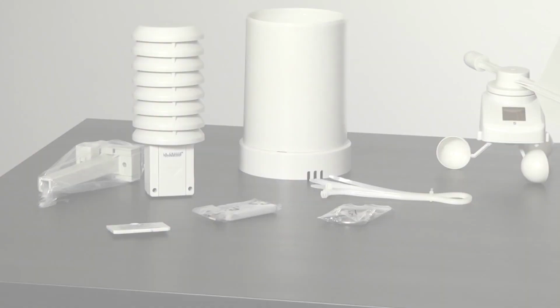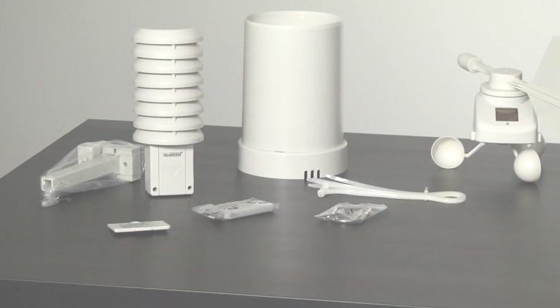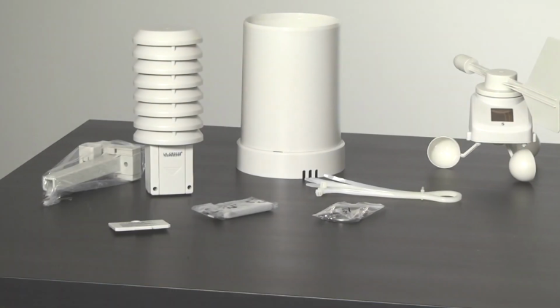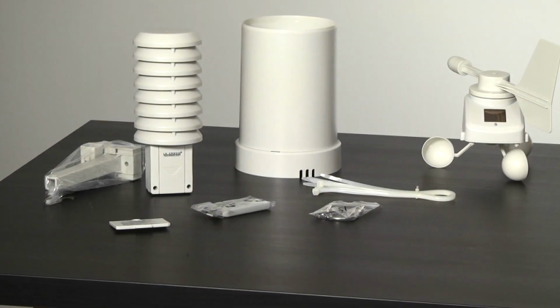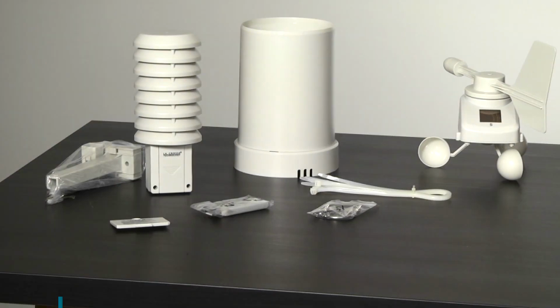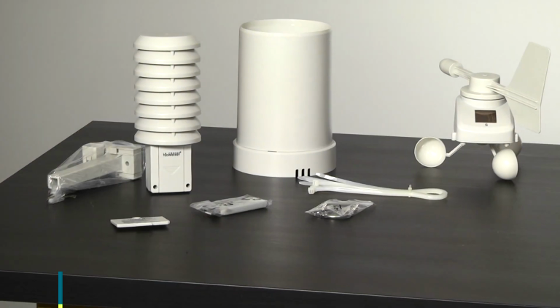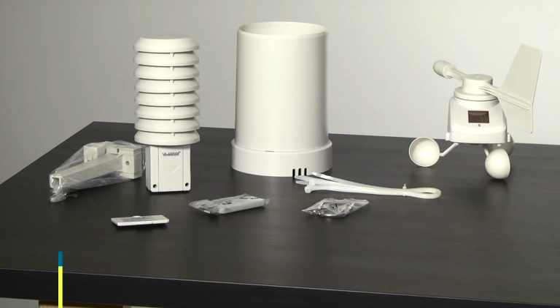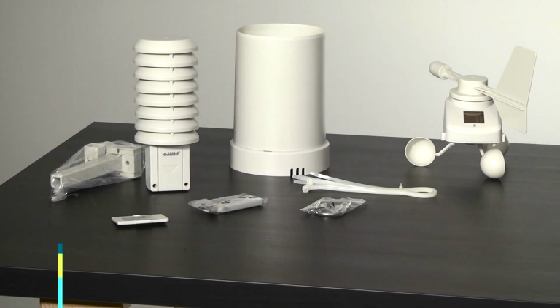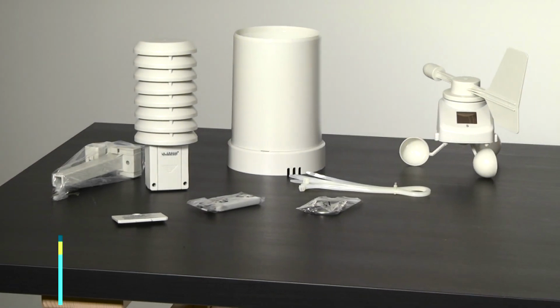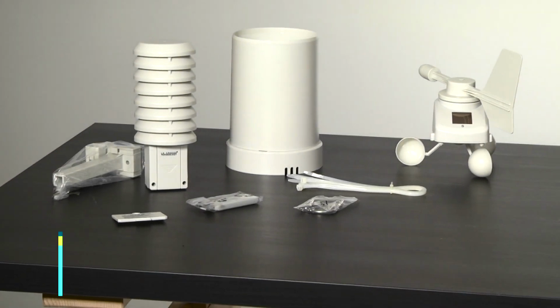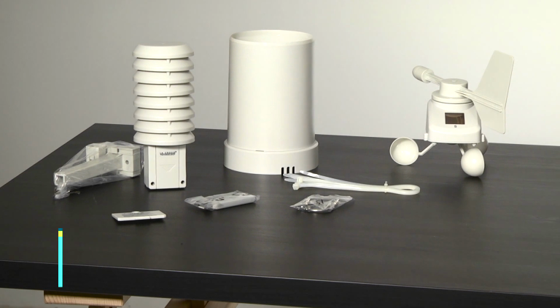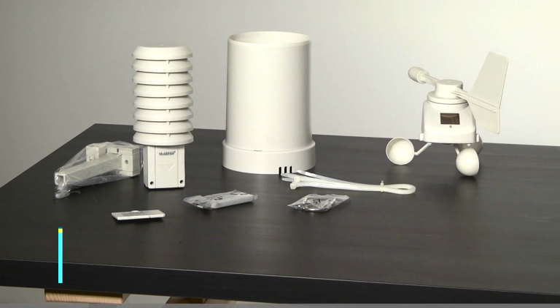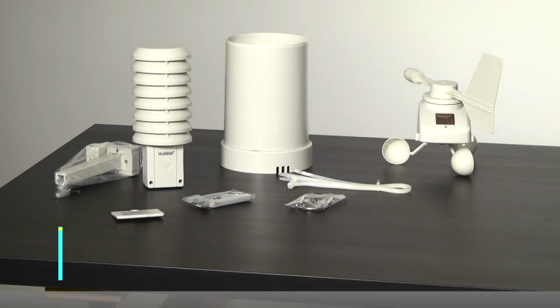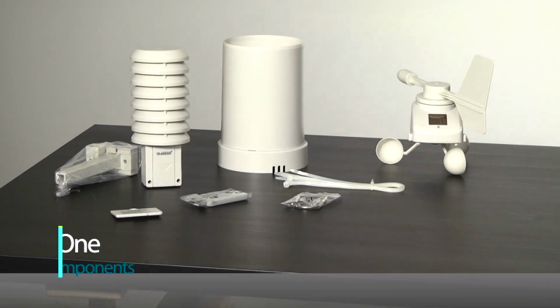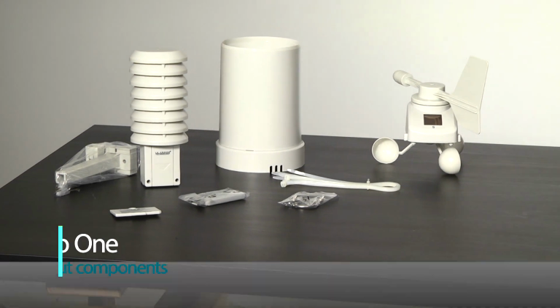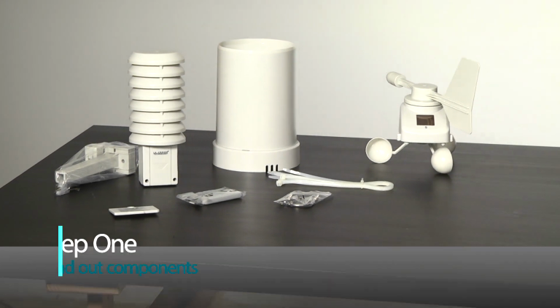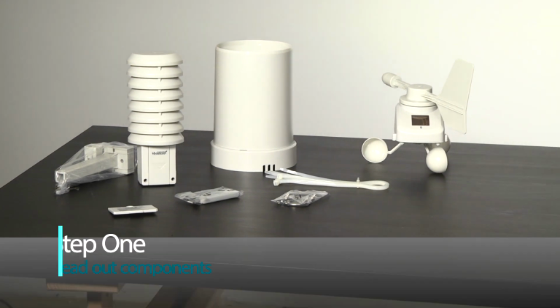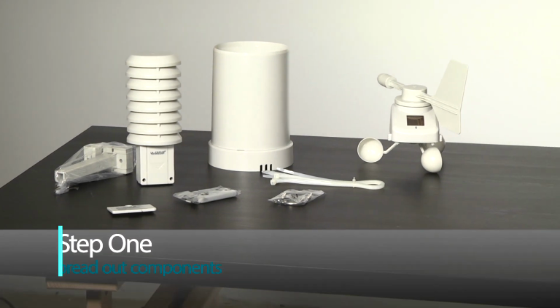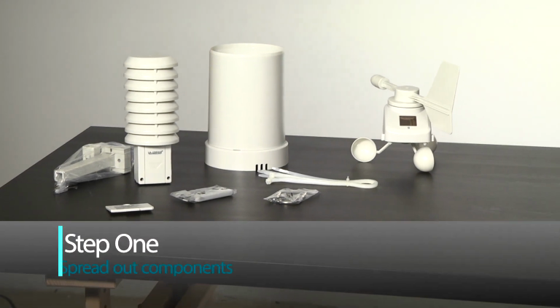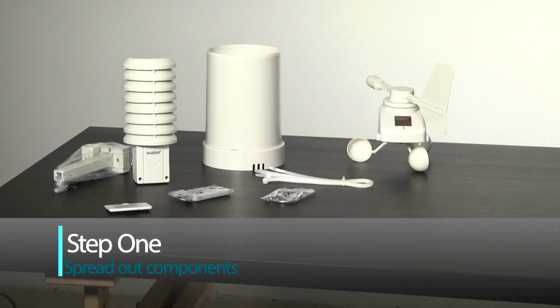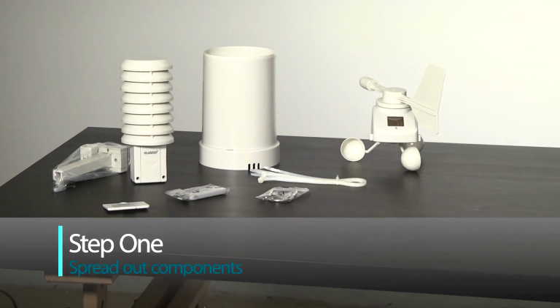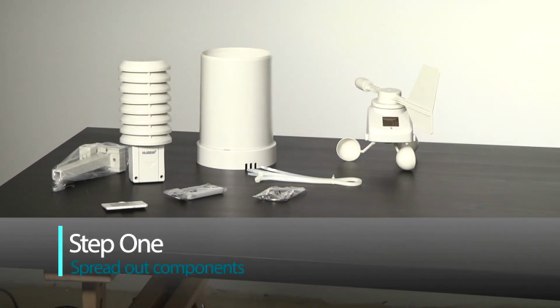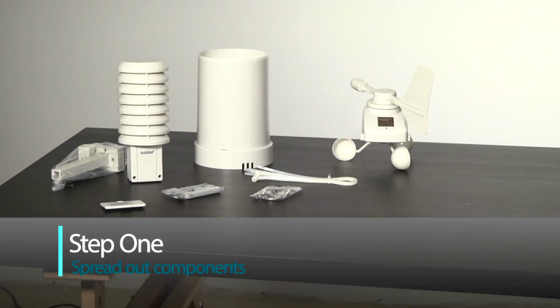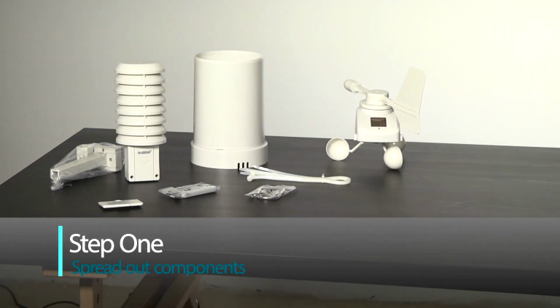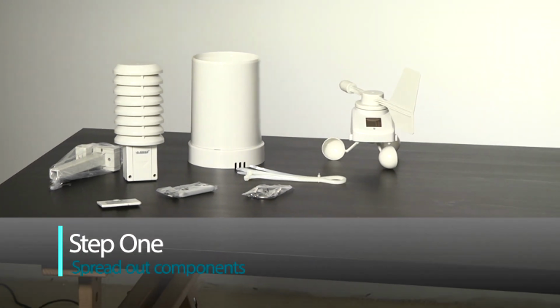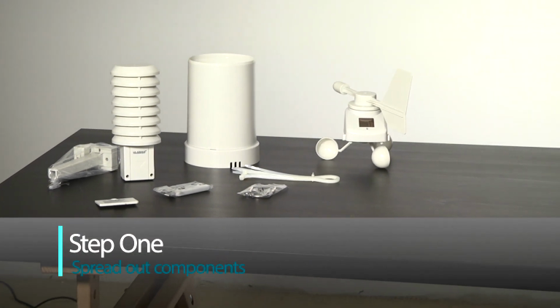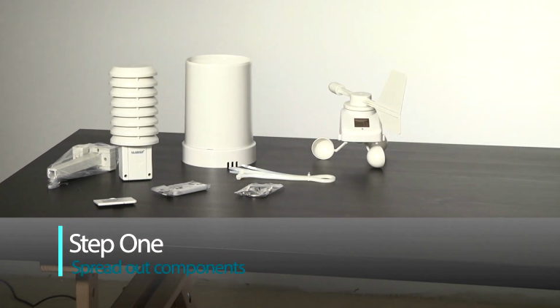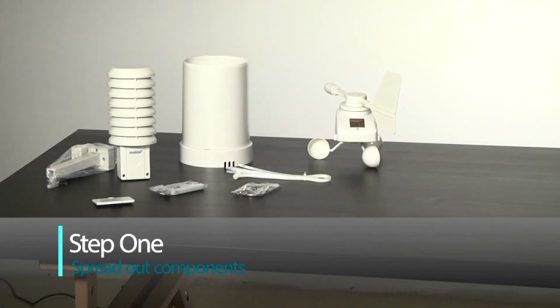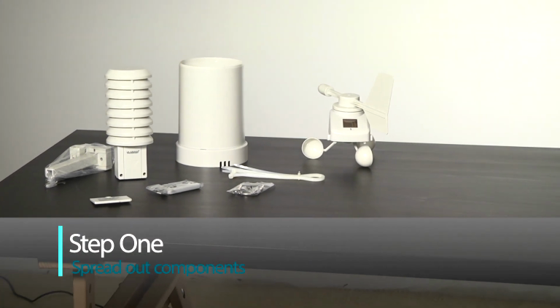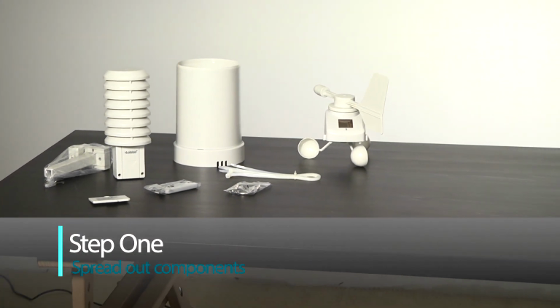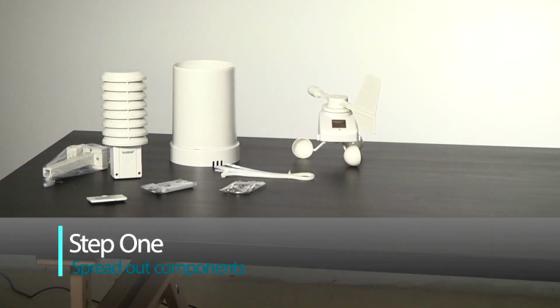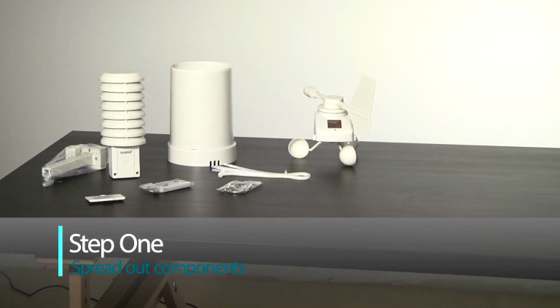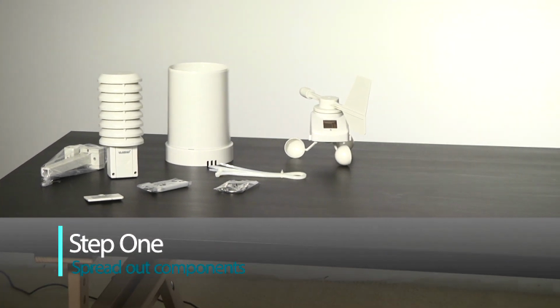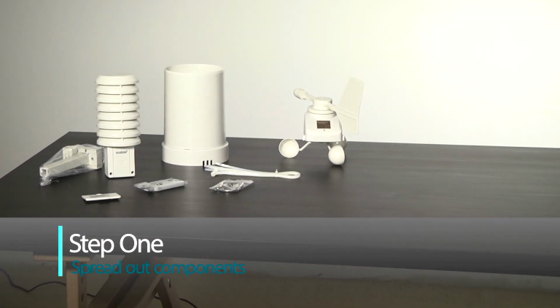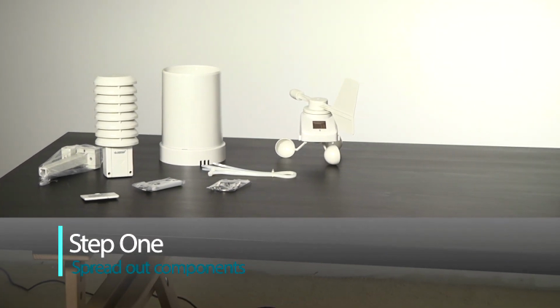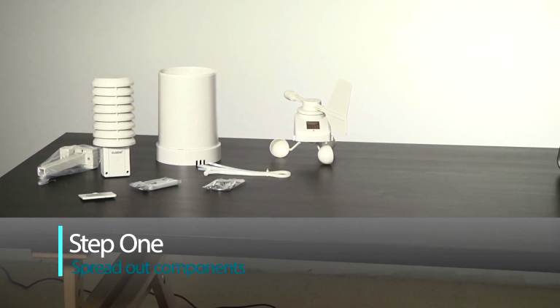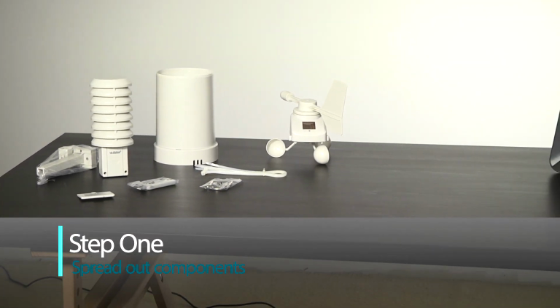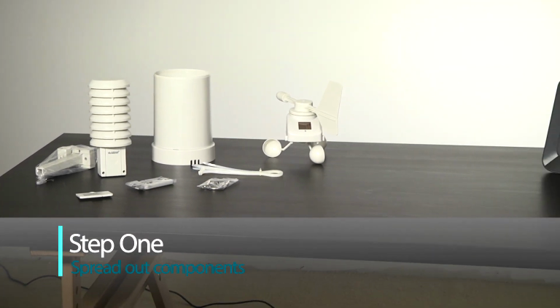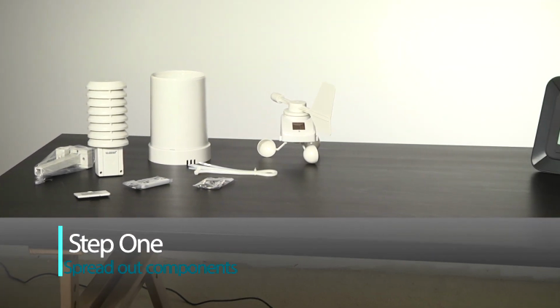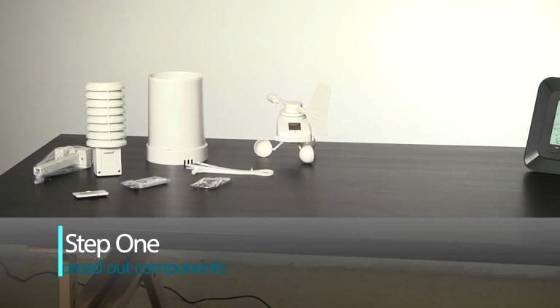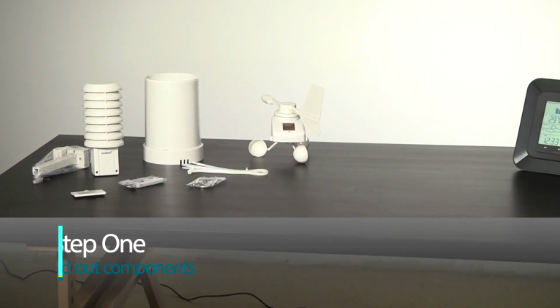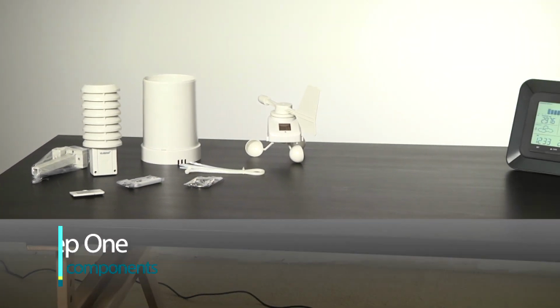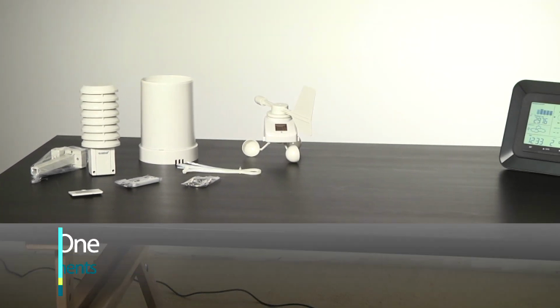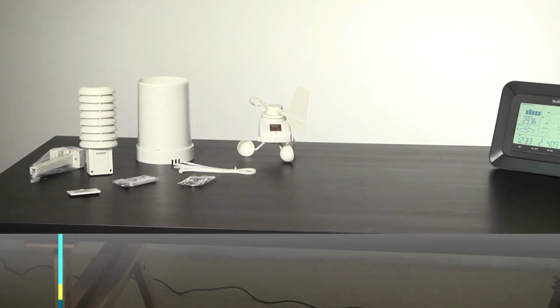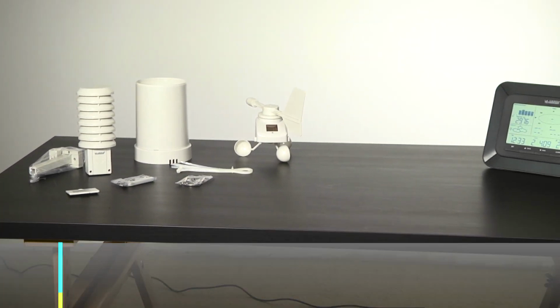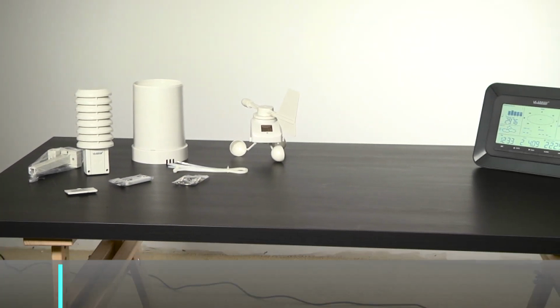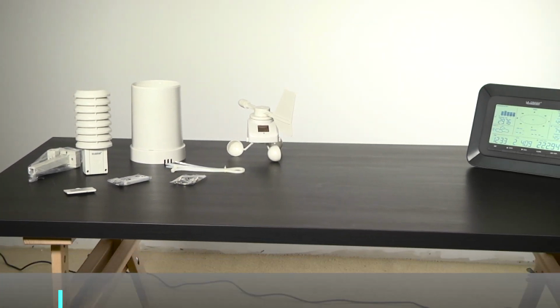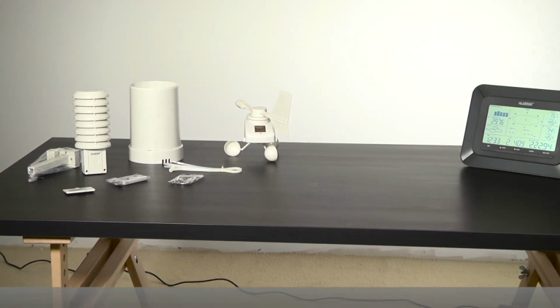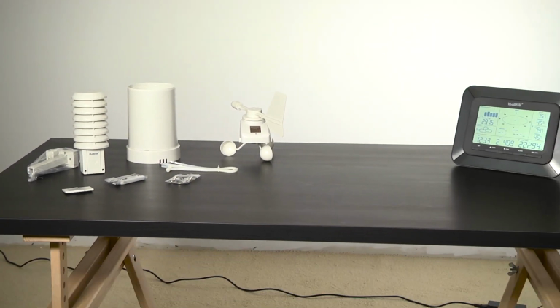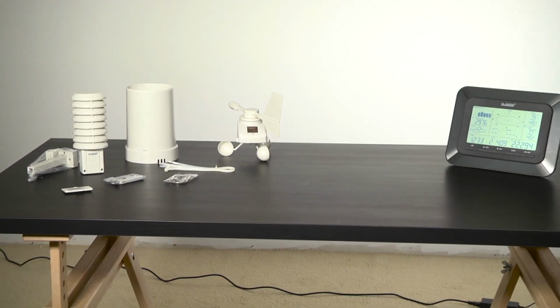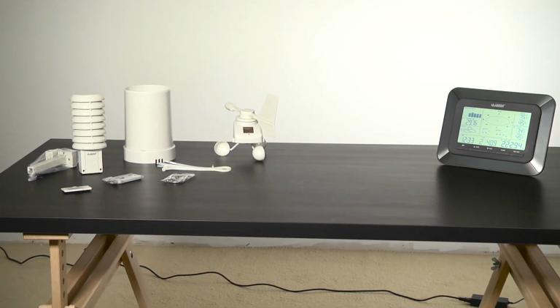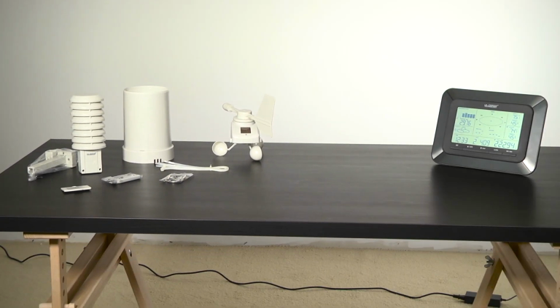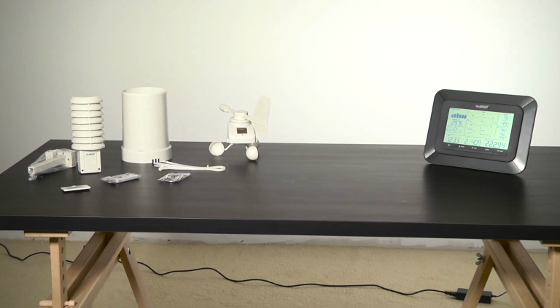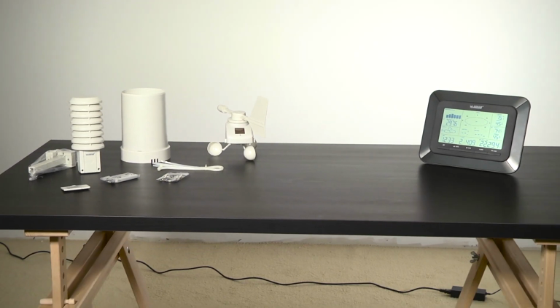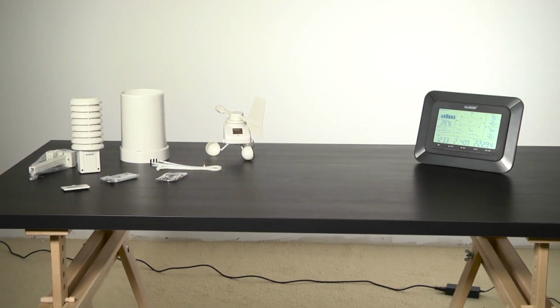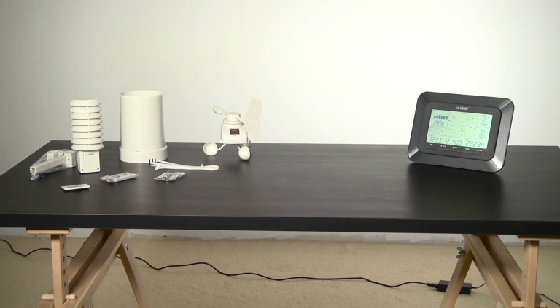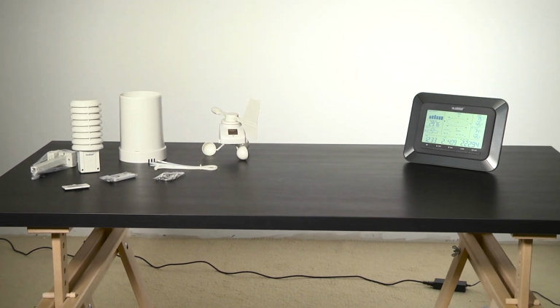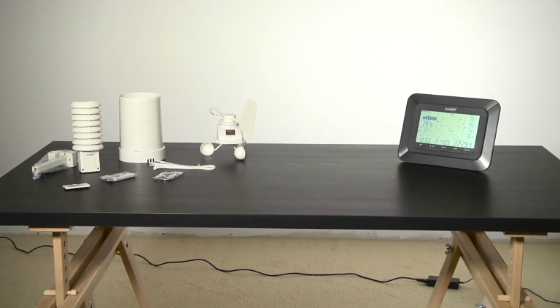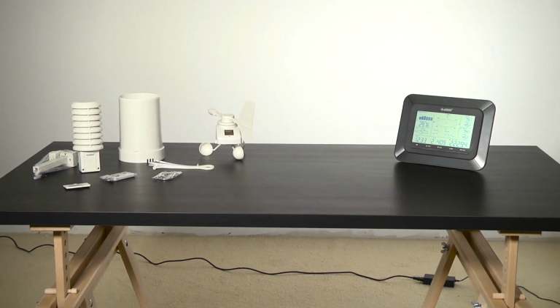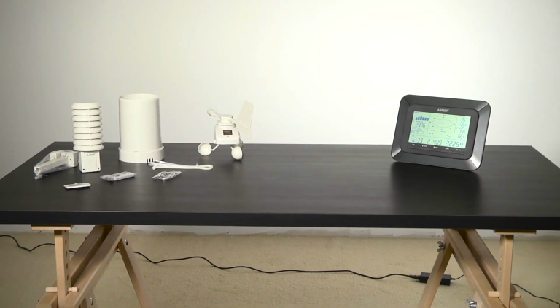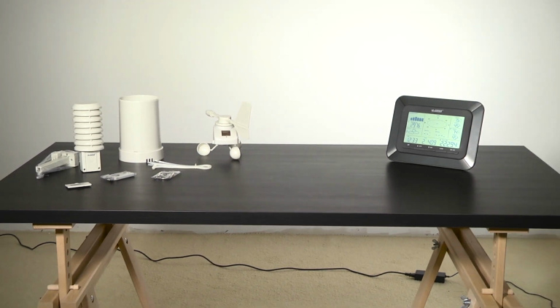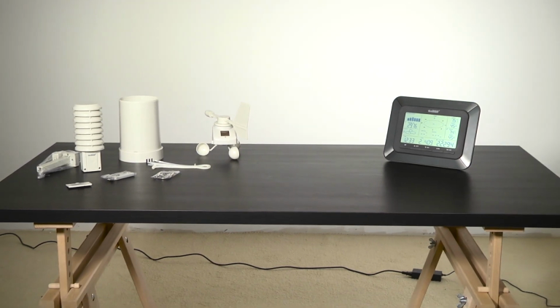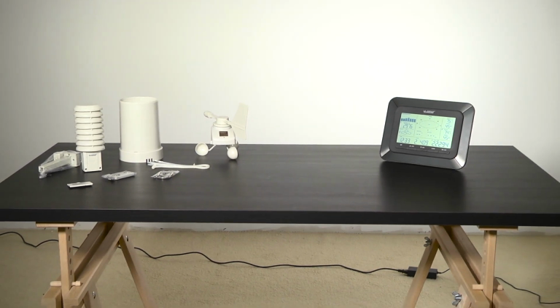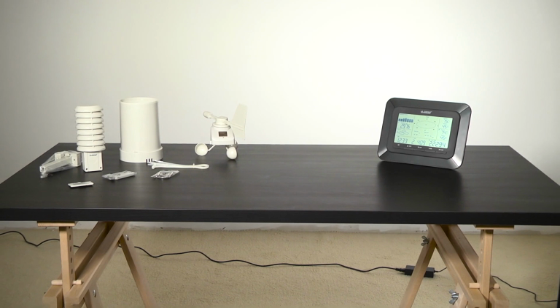Step 1: find yourself a large enough table to spread each of the components out on. Something like 5 to 10 feet apart will work best.